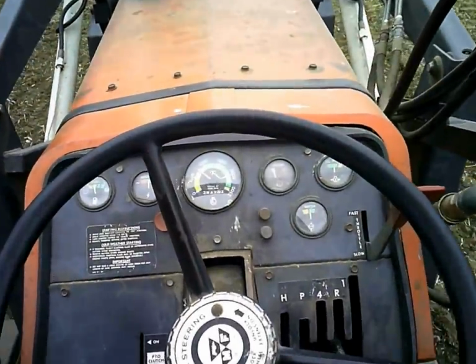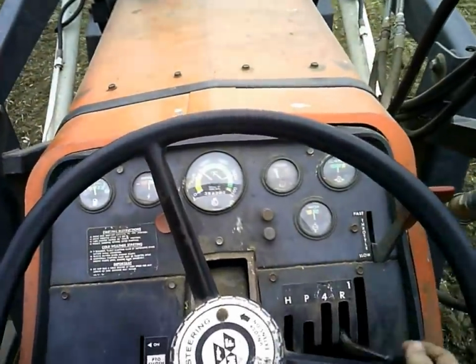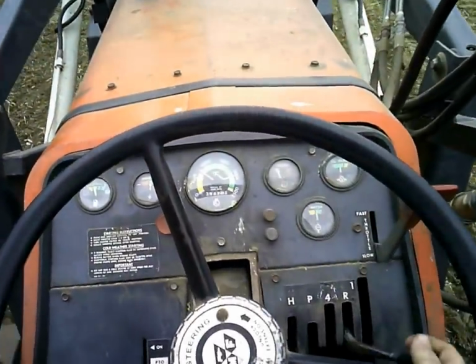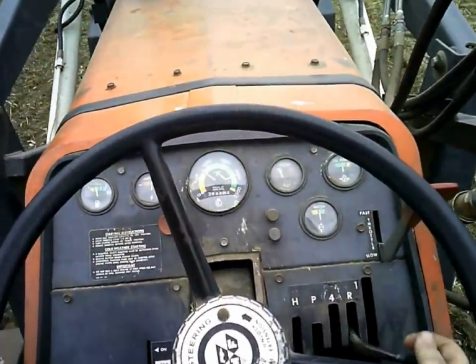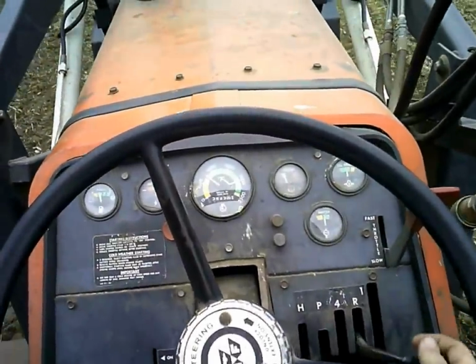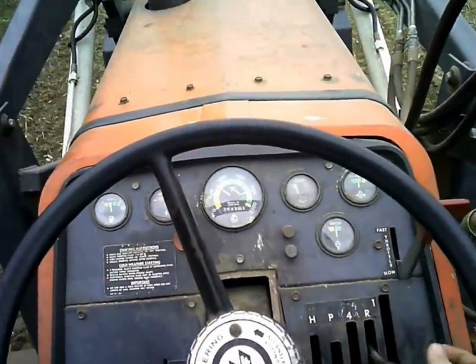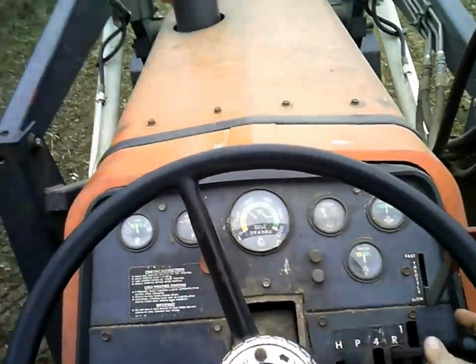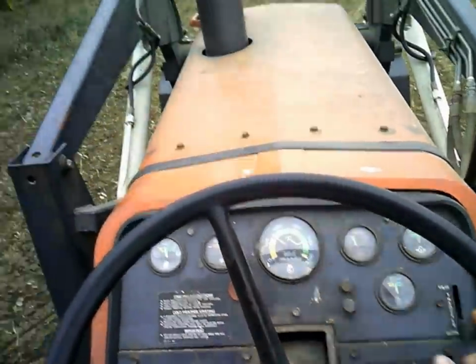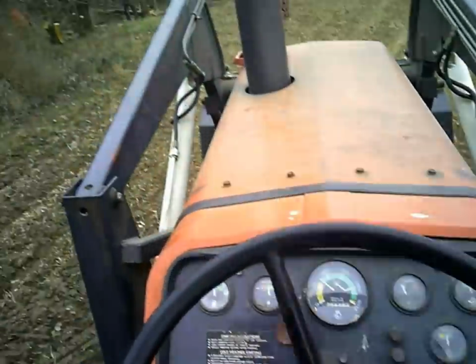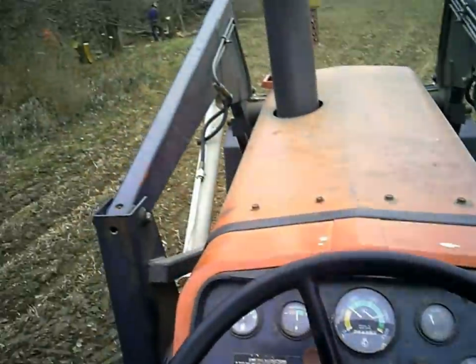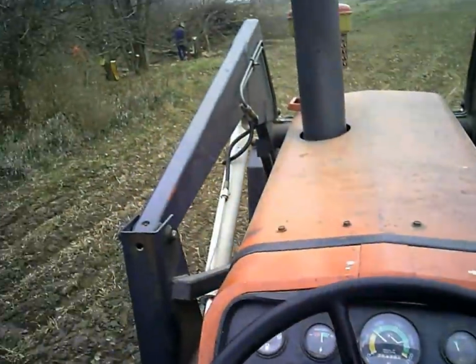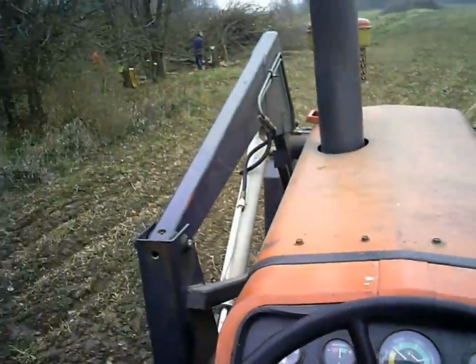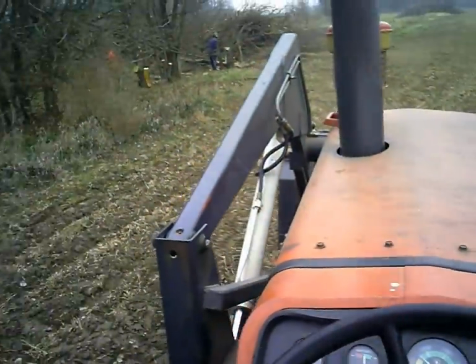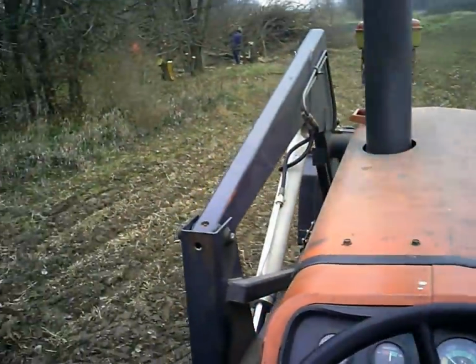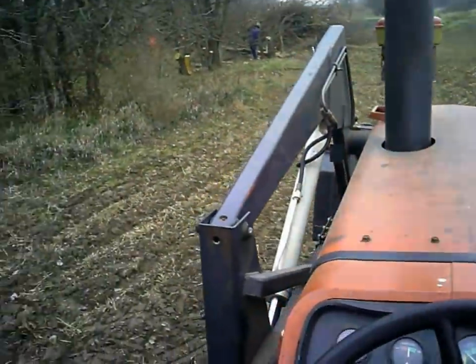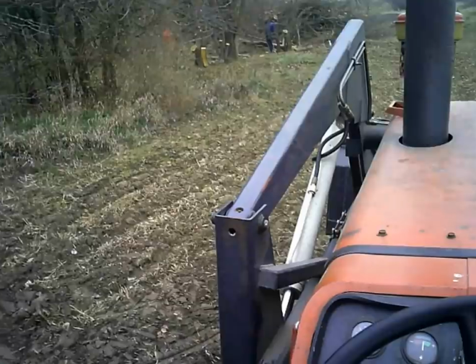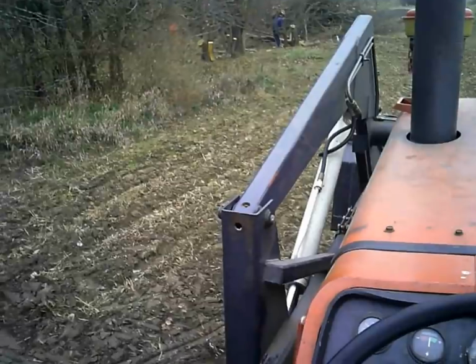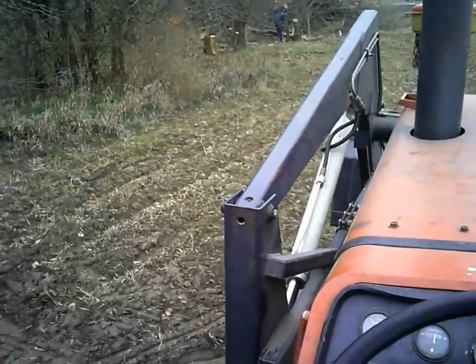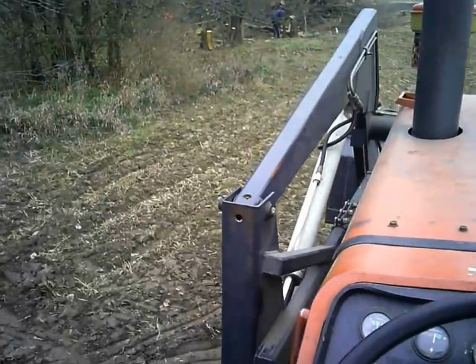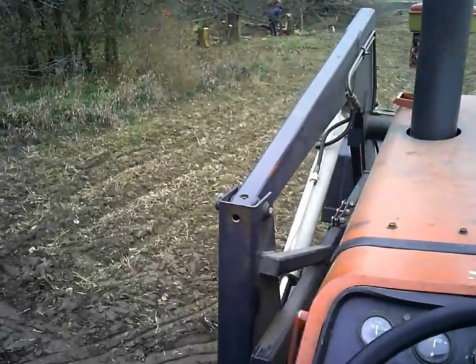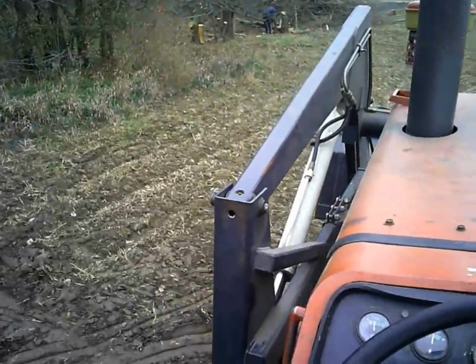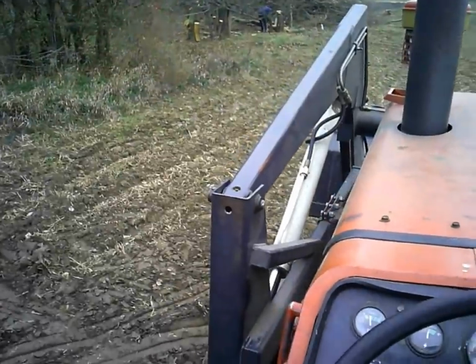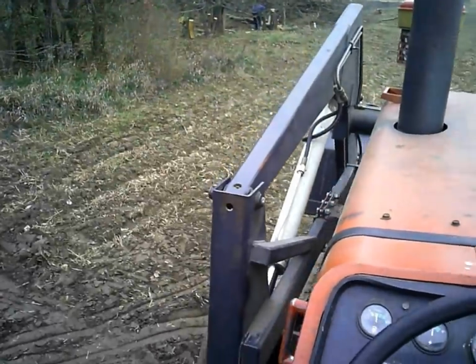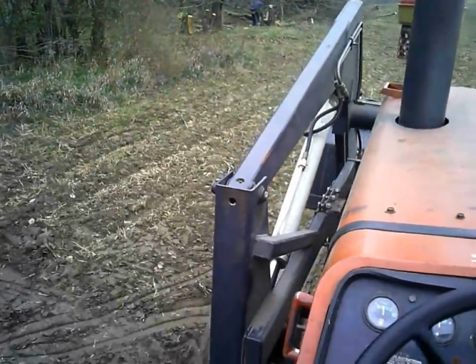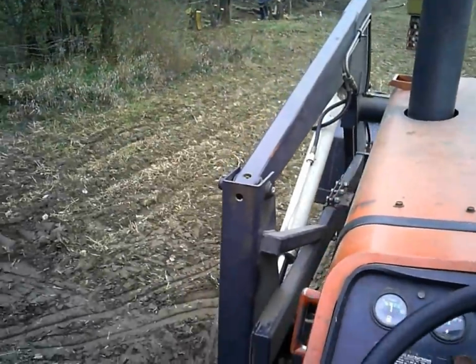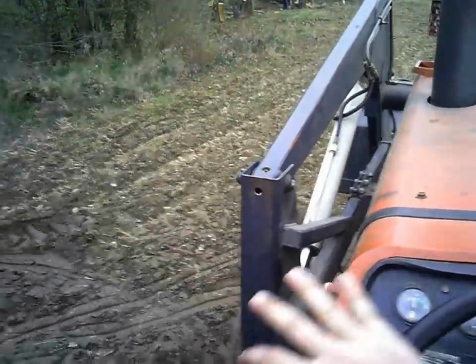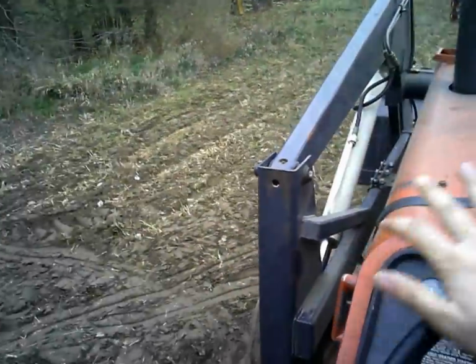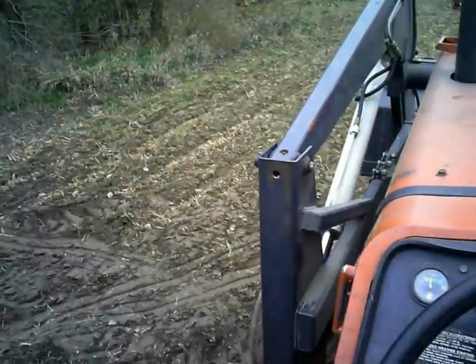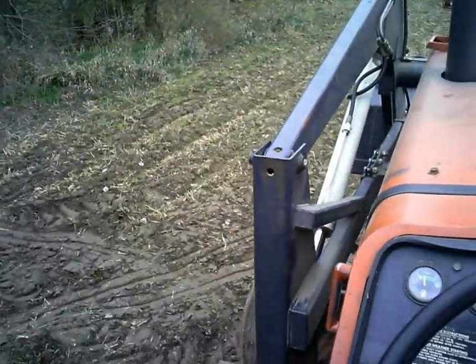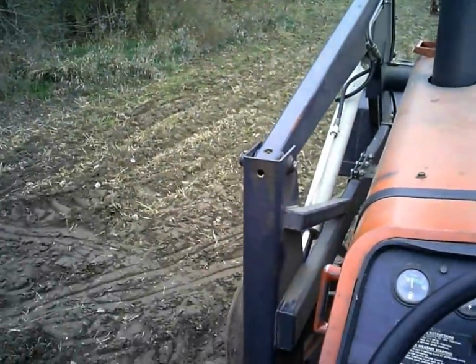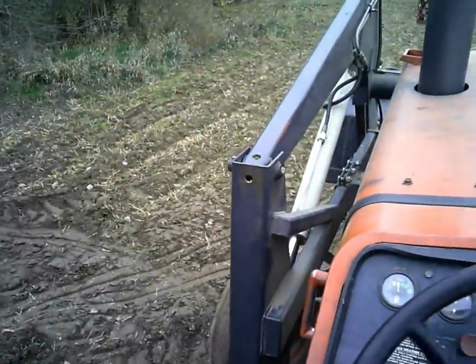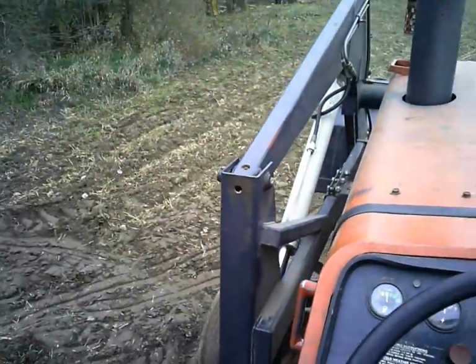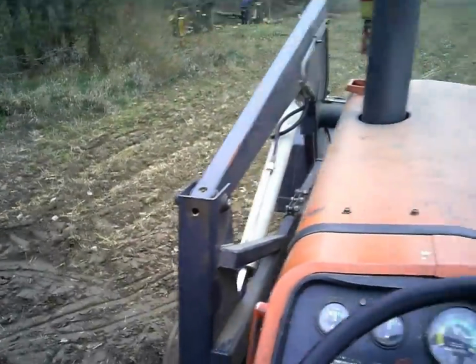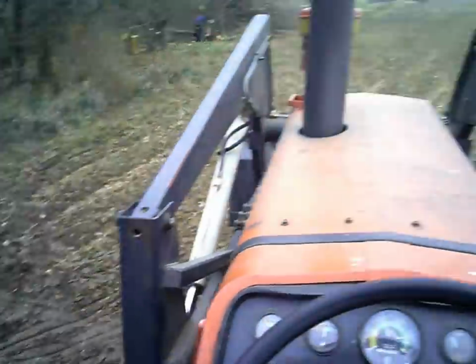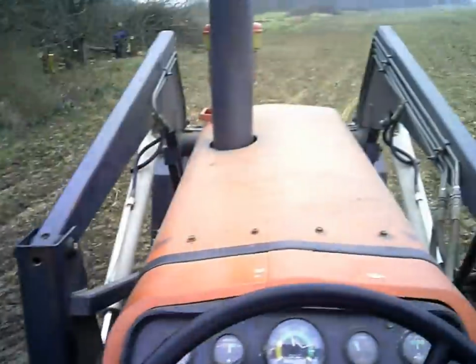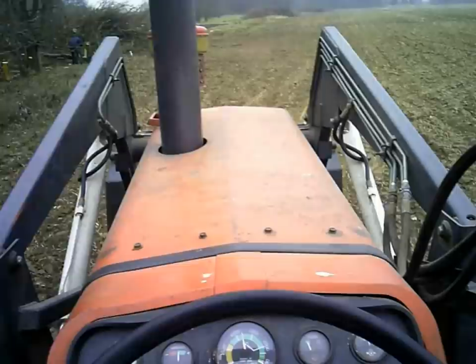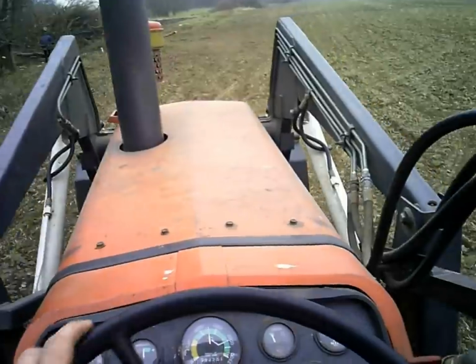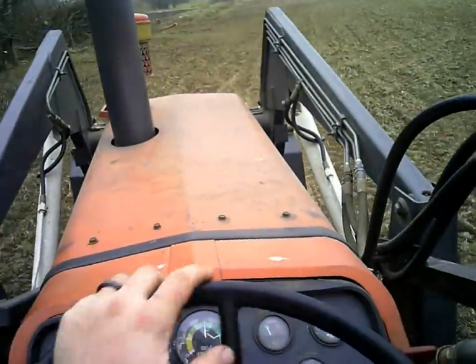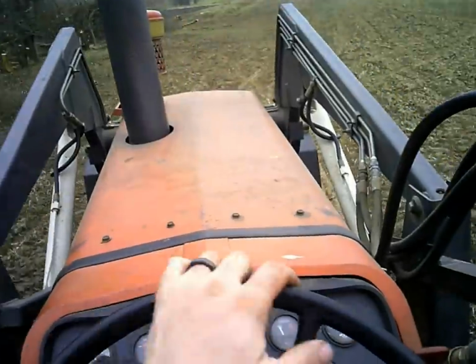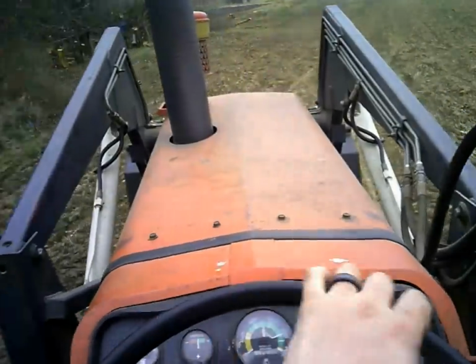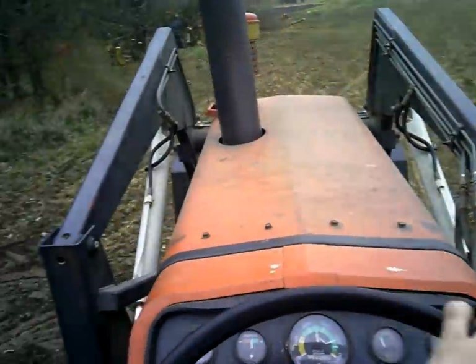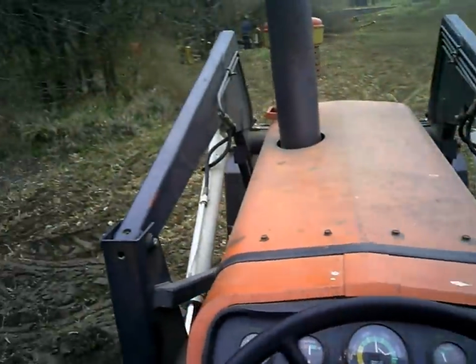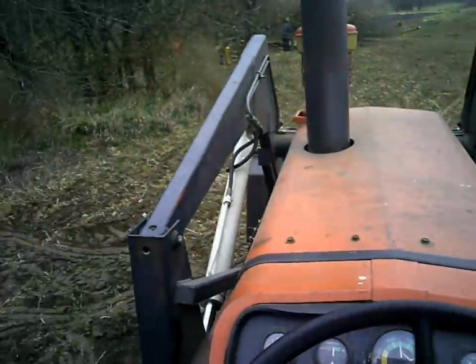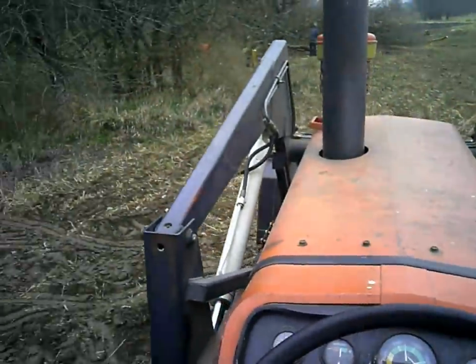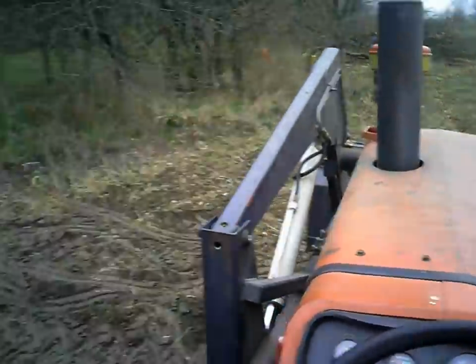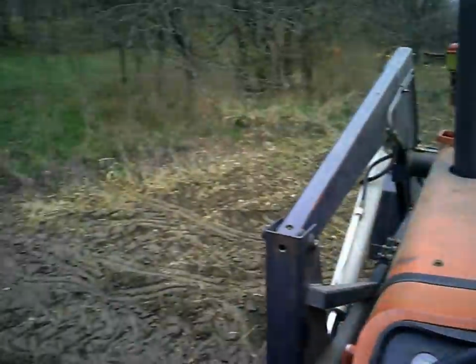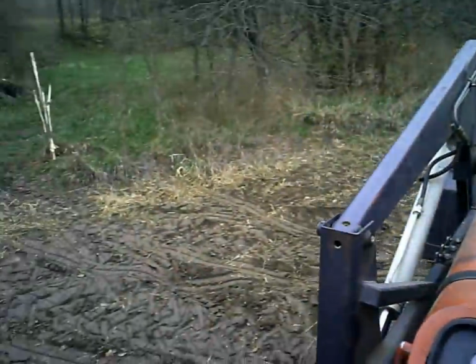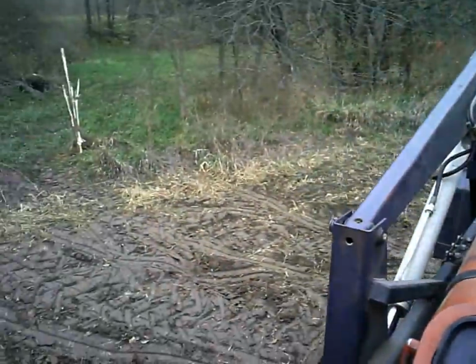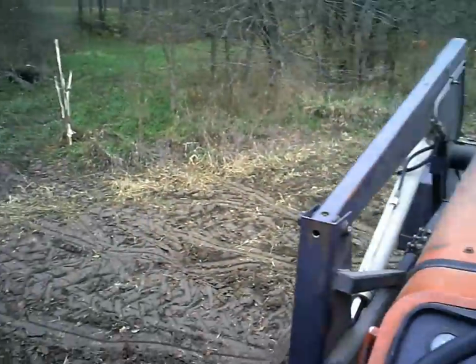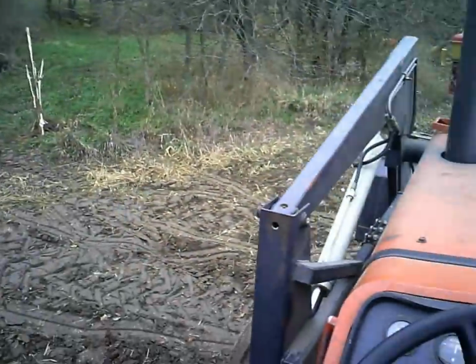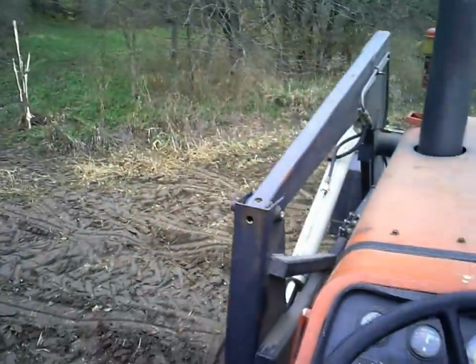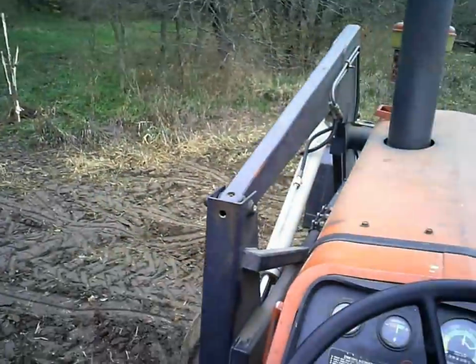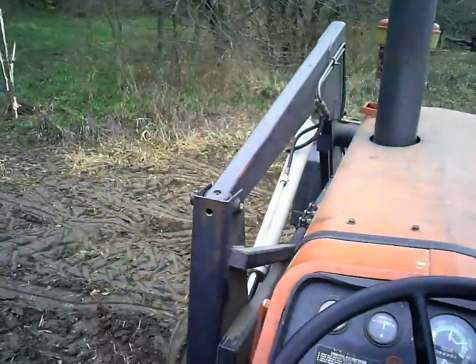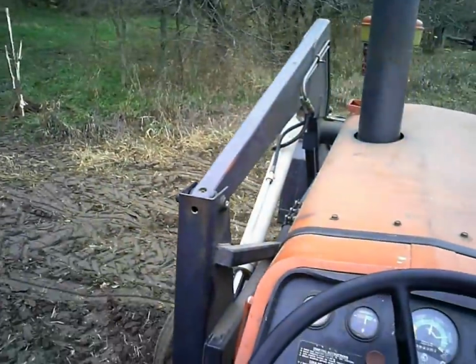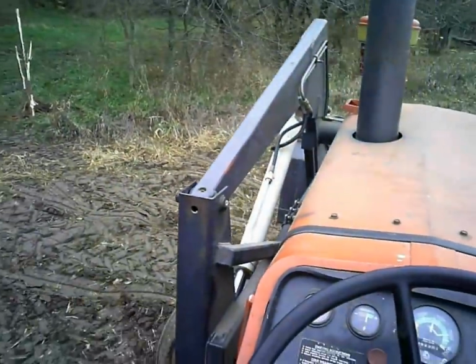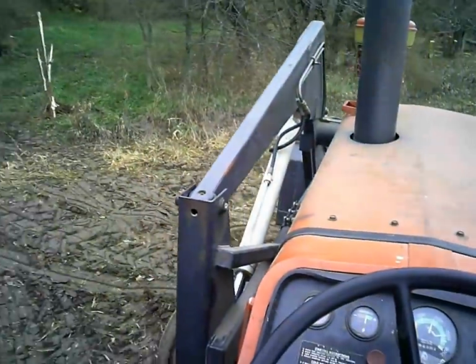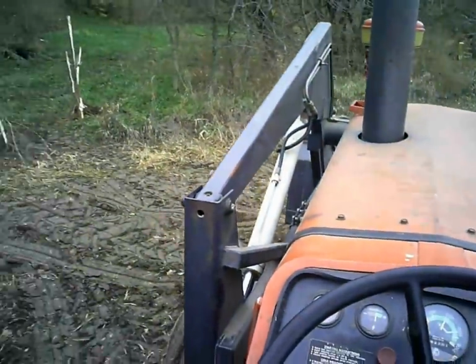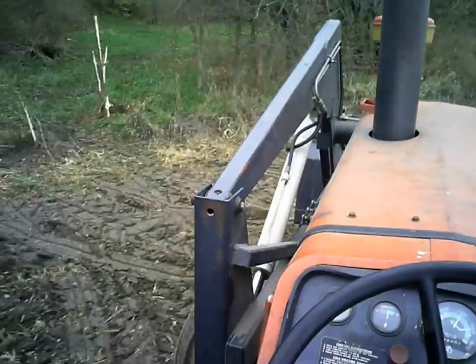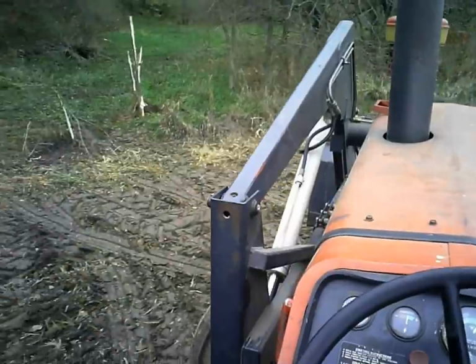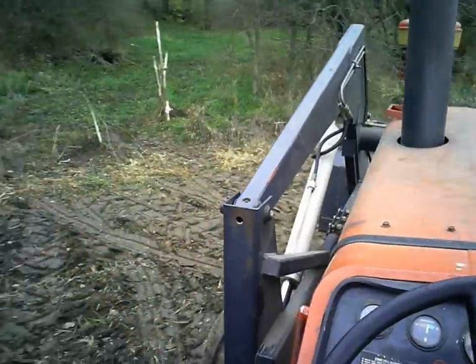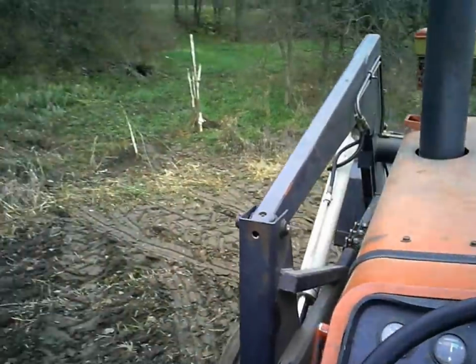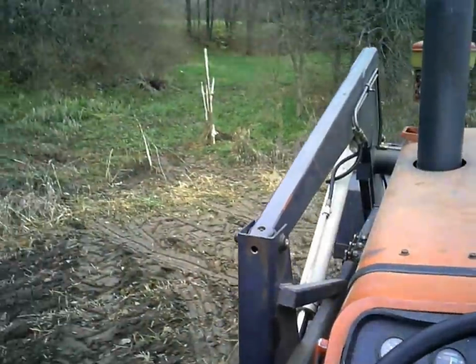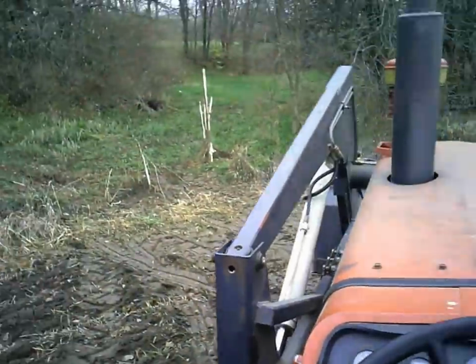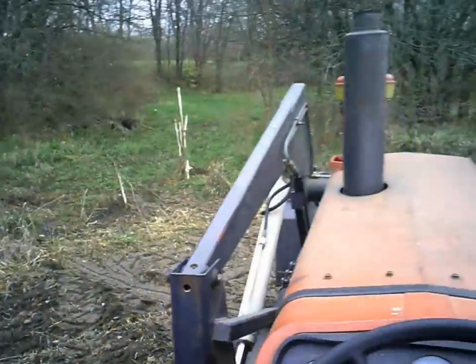We're using my uncle's 1135 Massey here to push. He's got a pretty good, real heavy-duty loader on it, which helps.